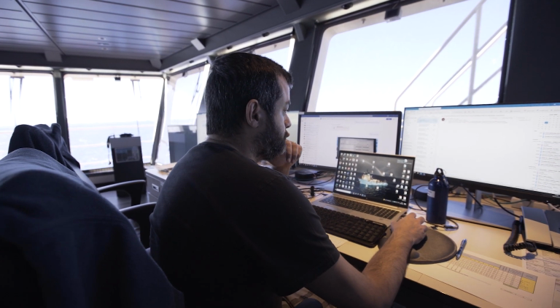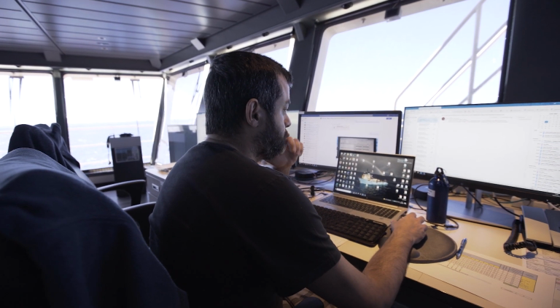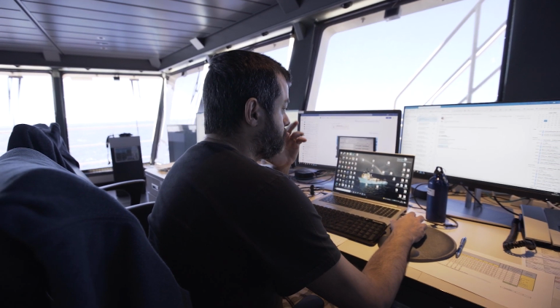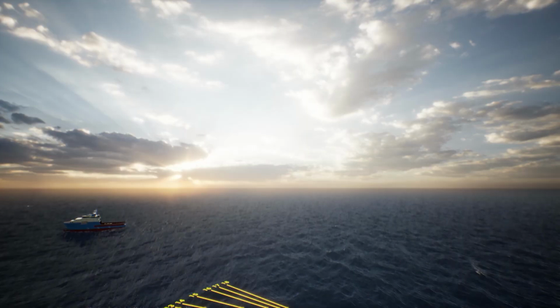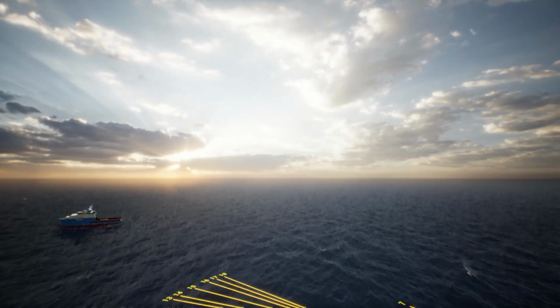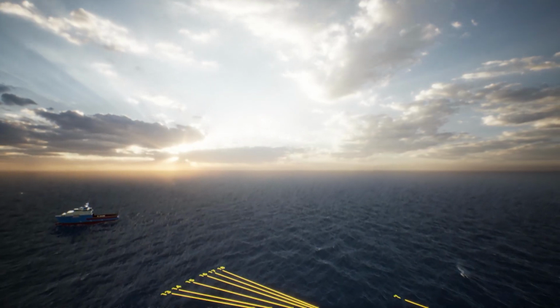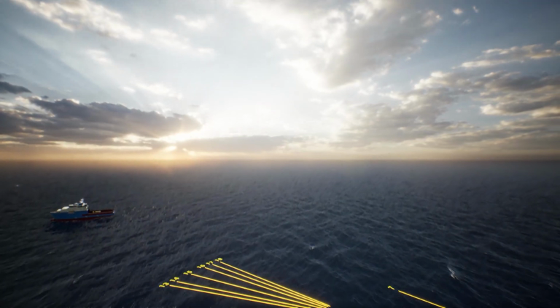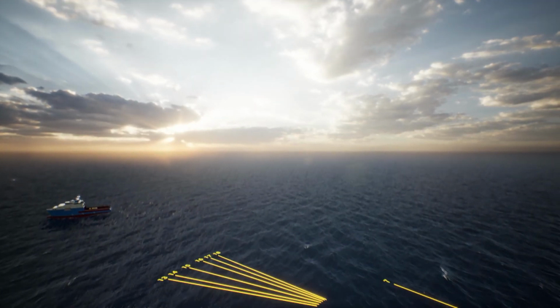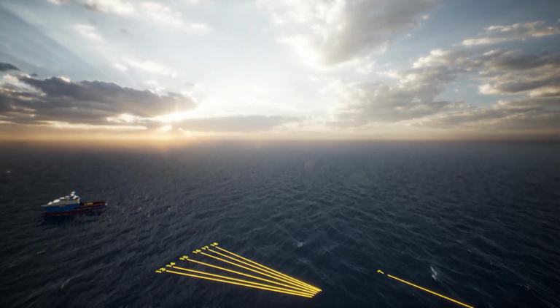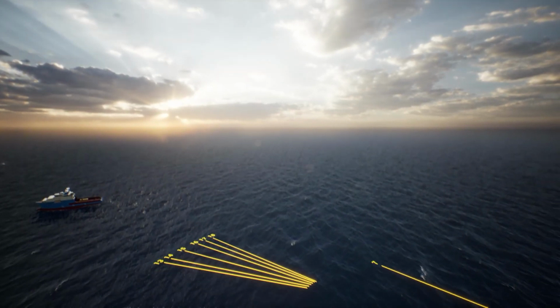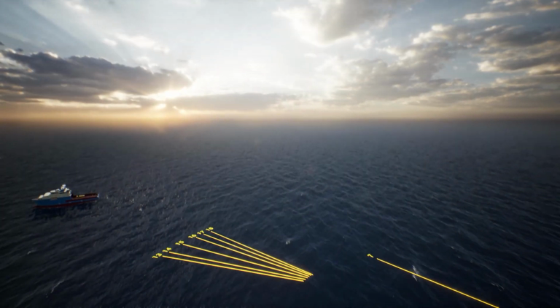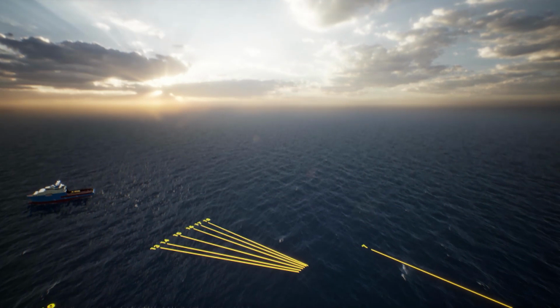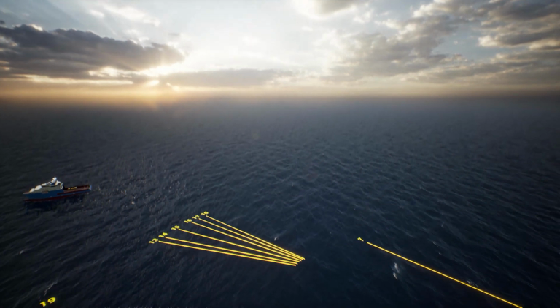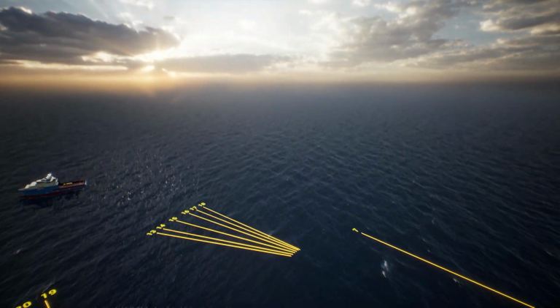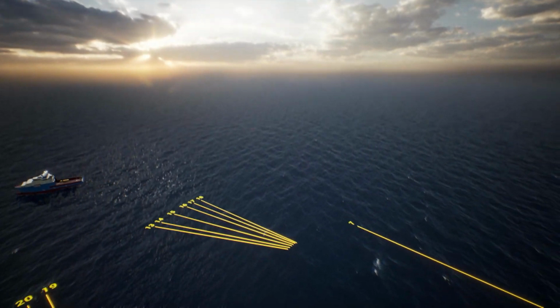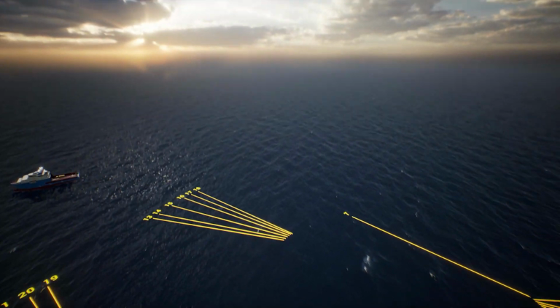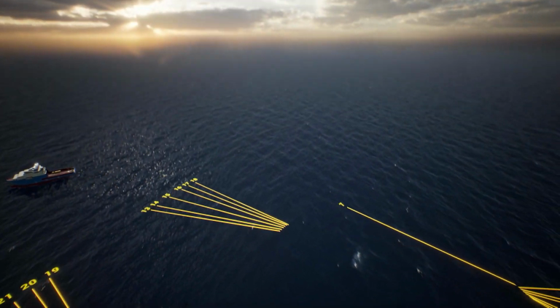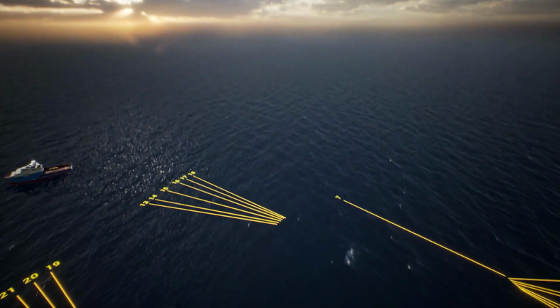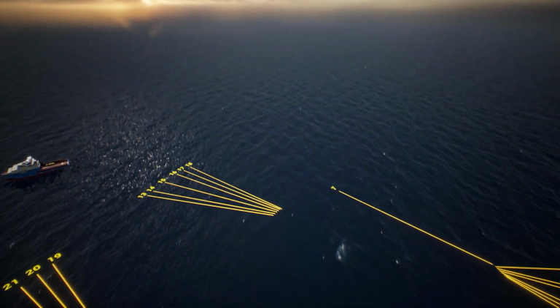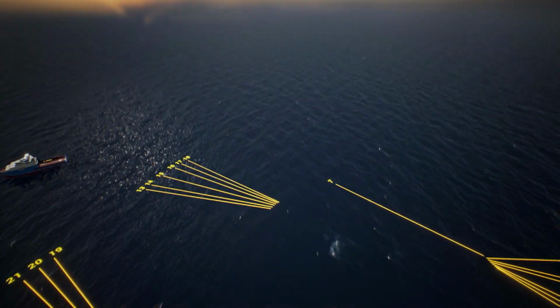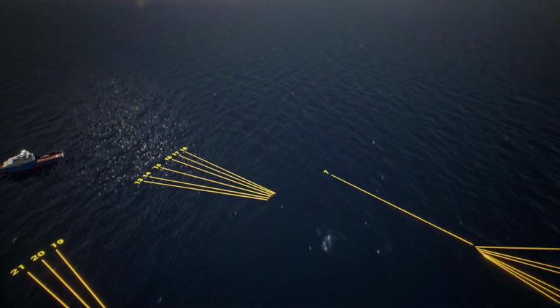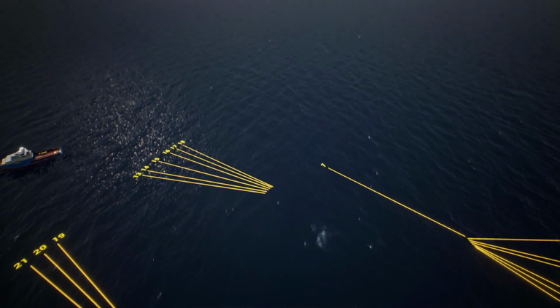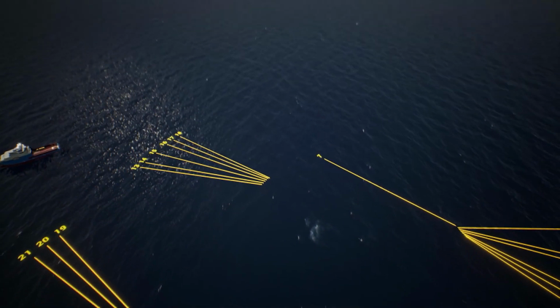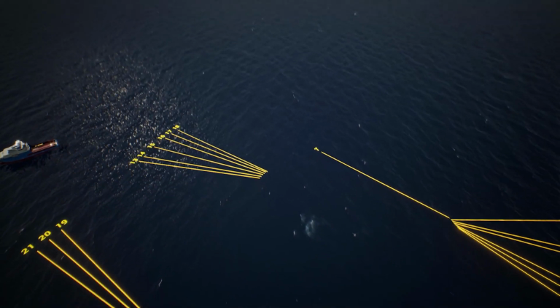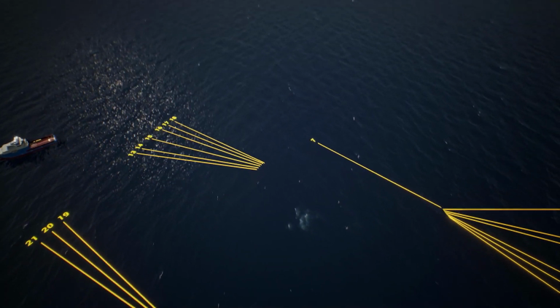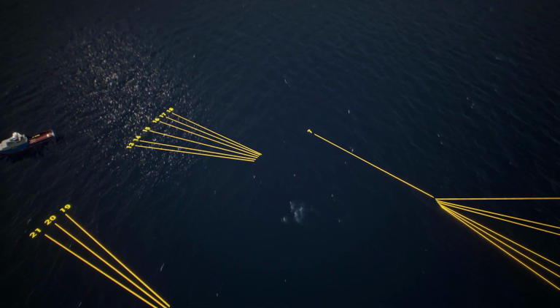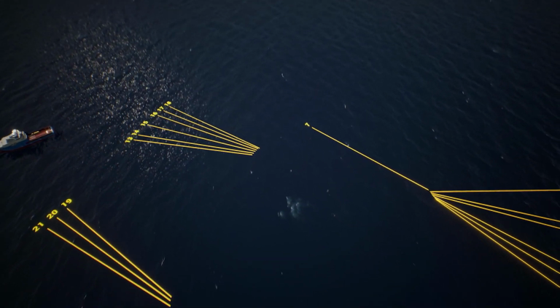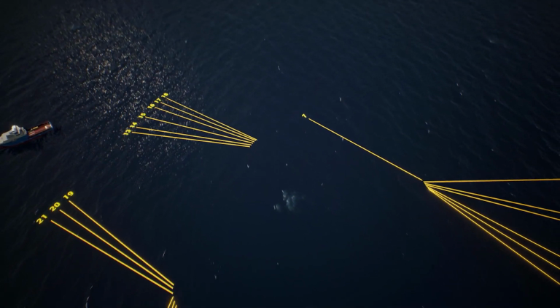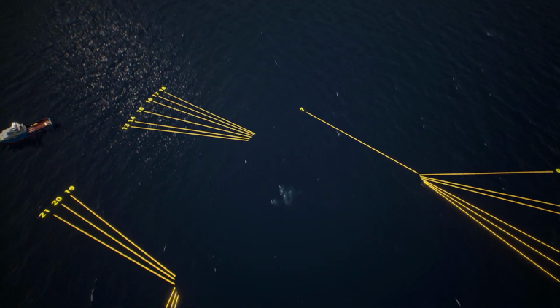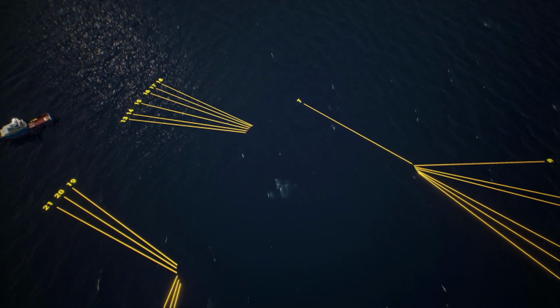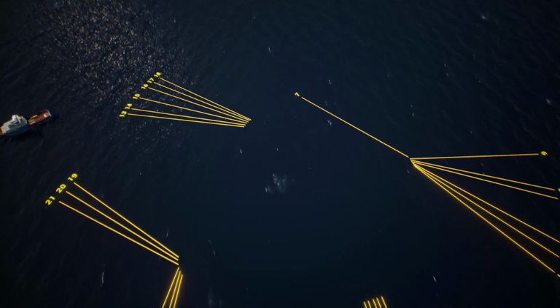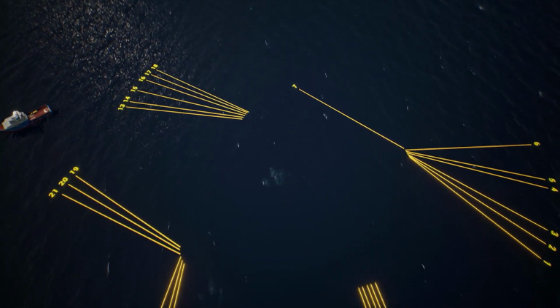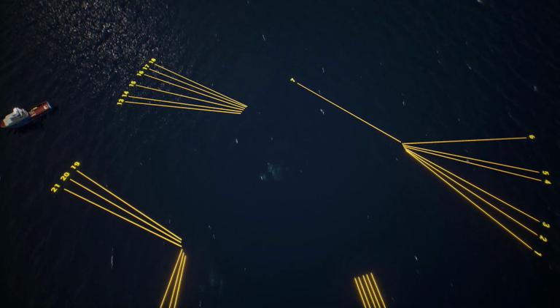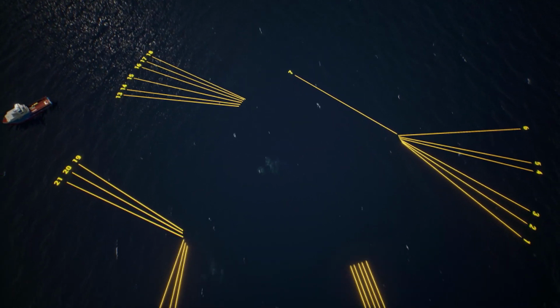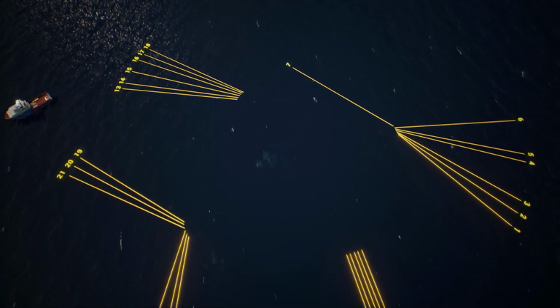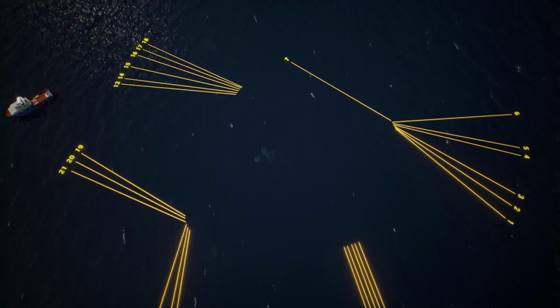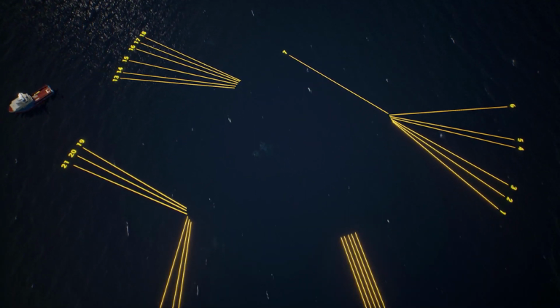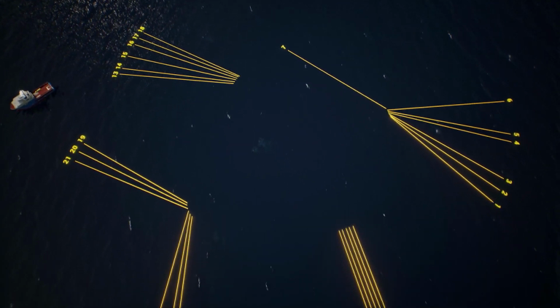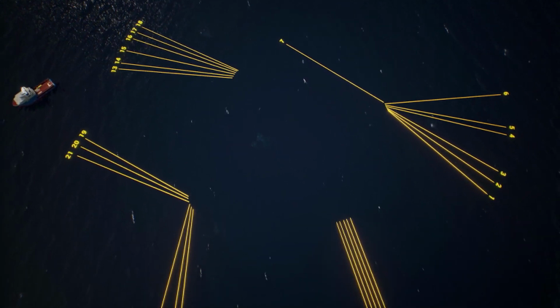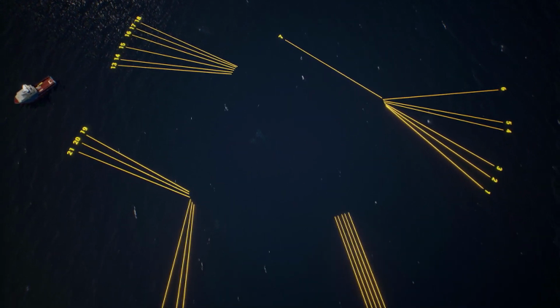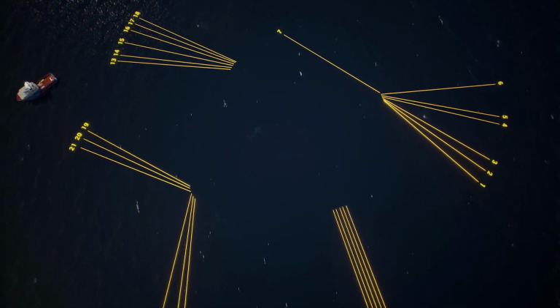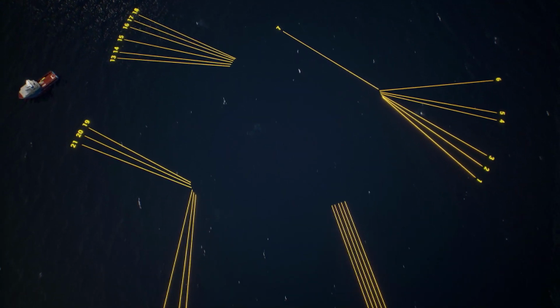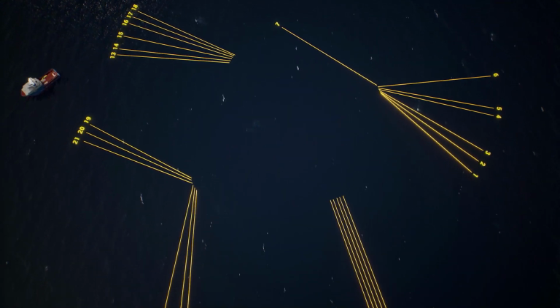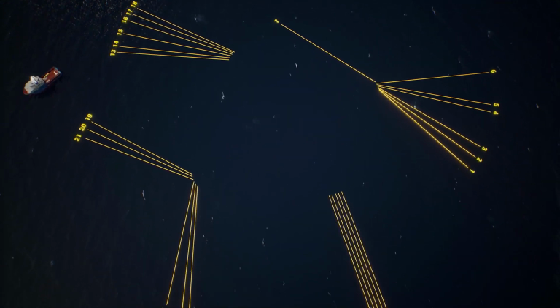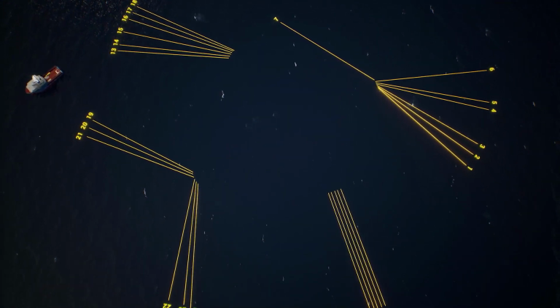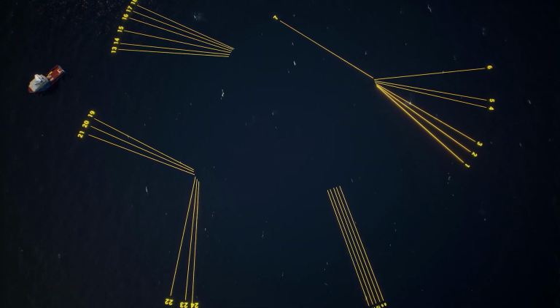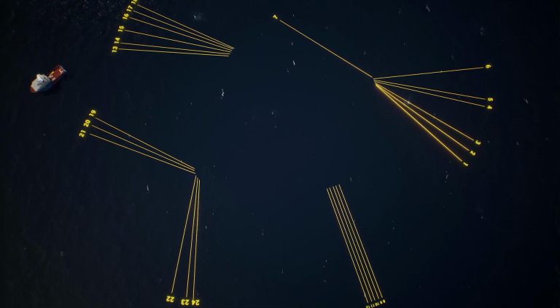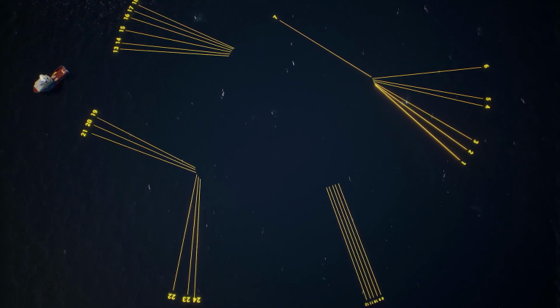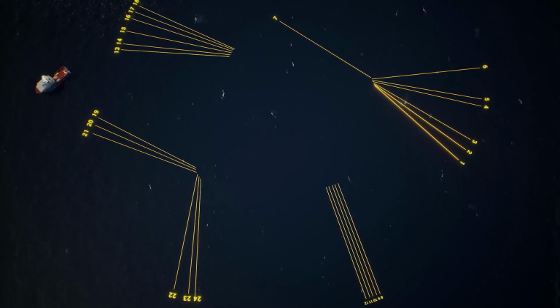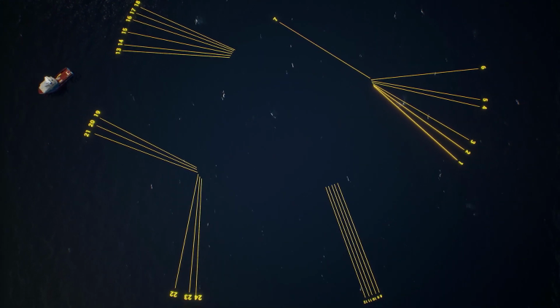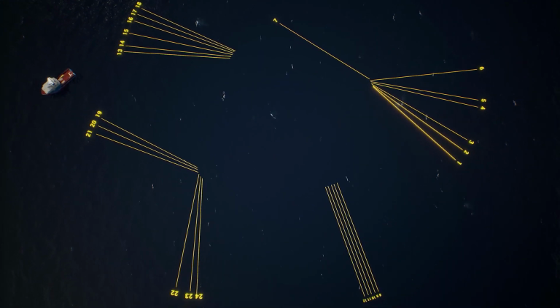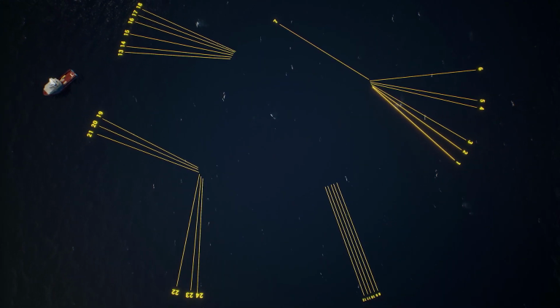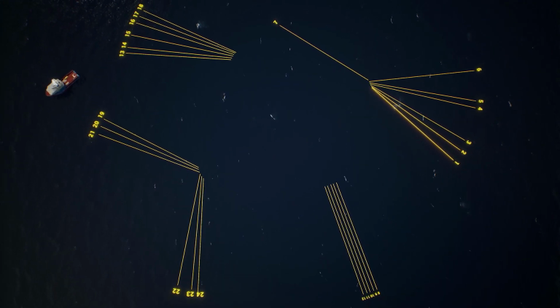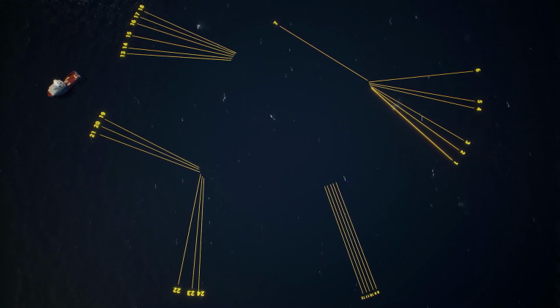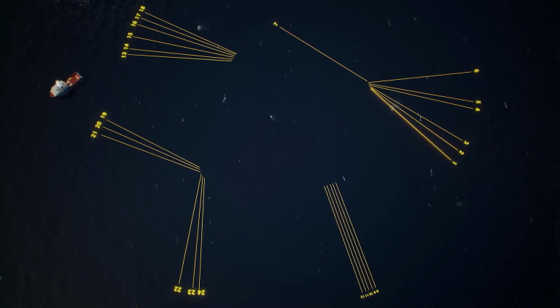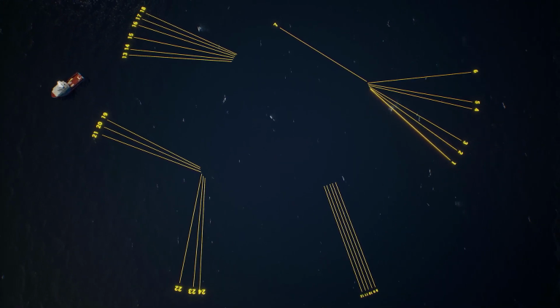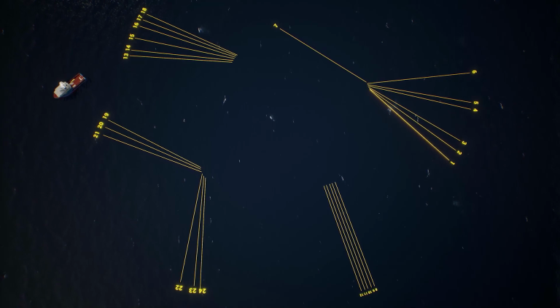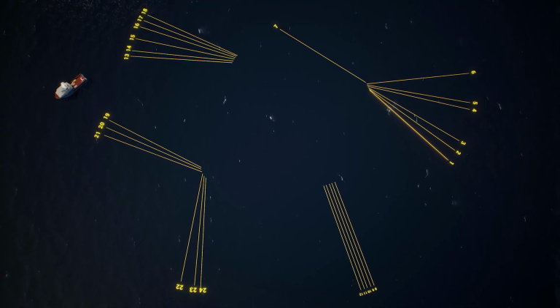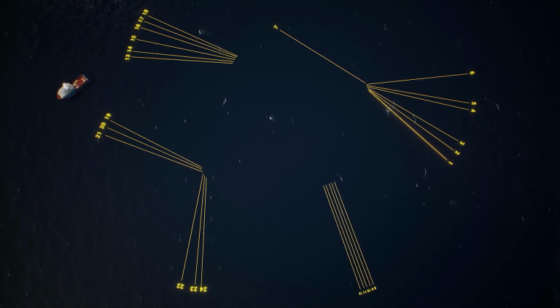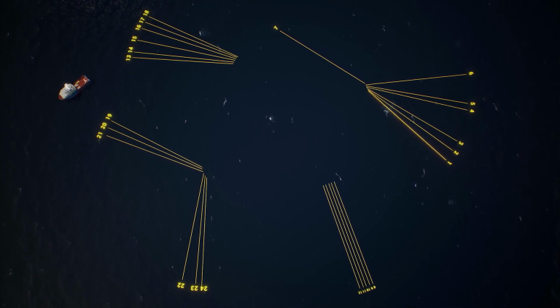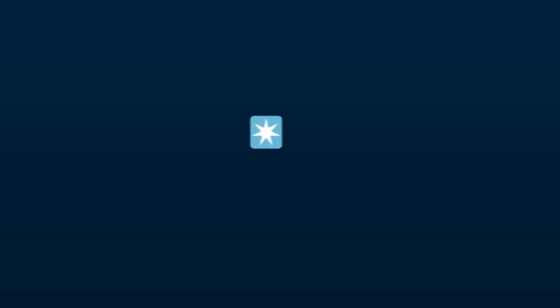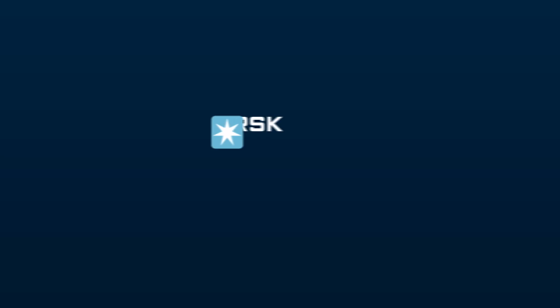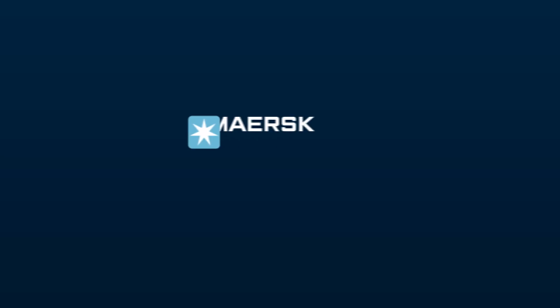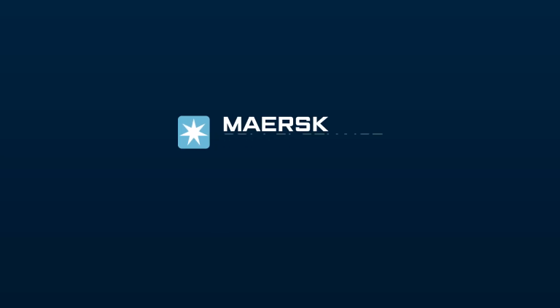The entire mooring system is now ready and waiting for the arrival of the FPSO Sepichiba.